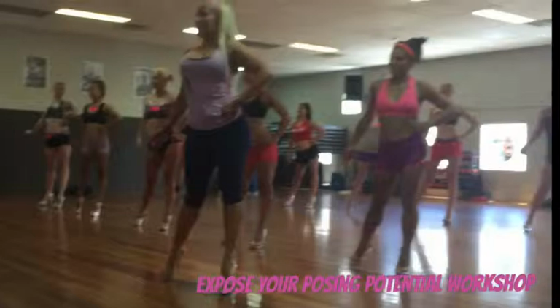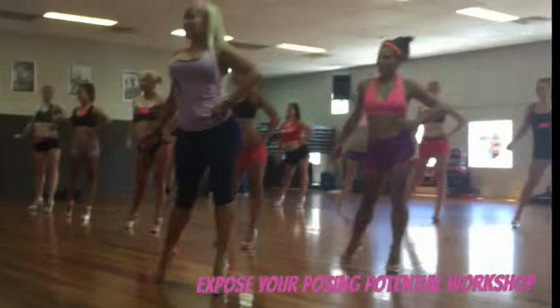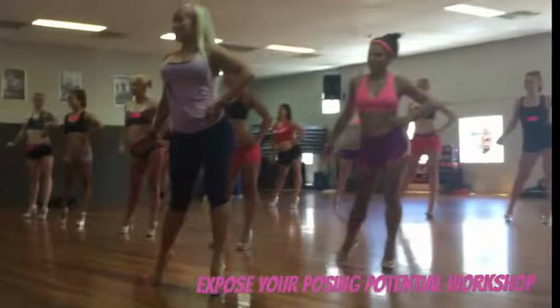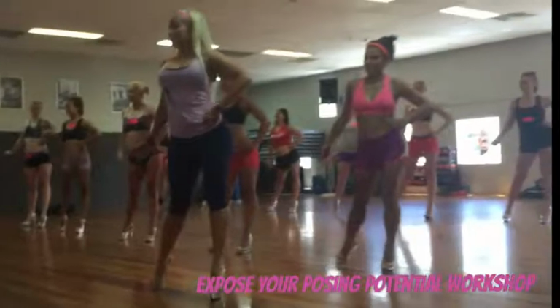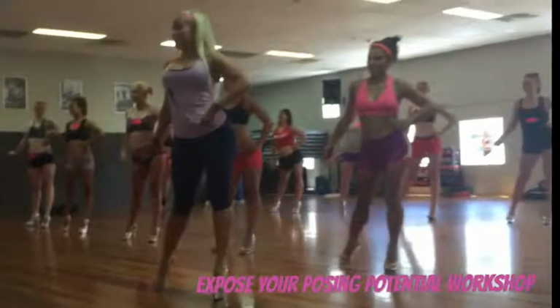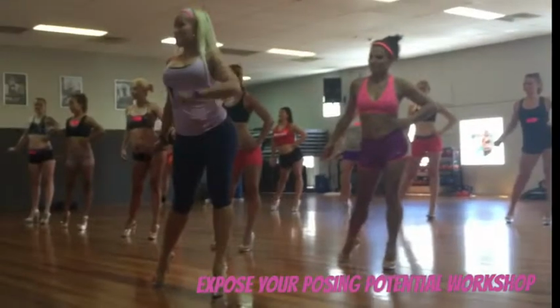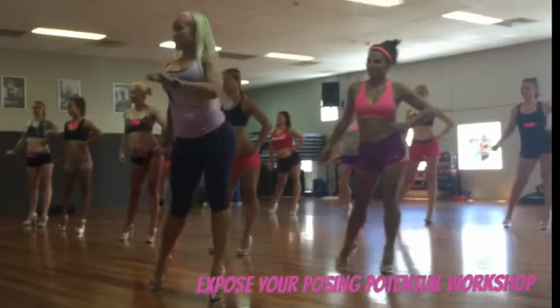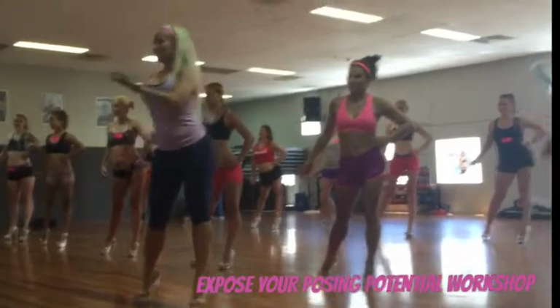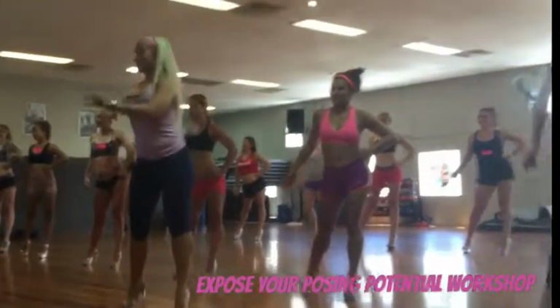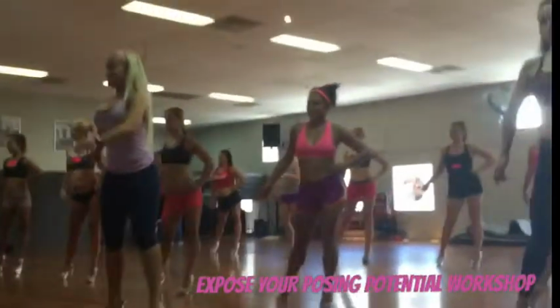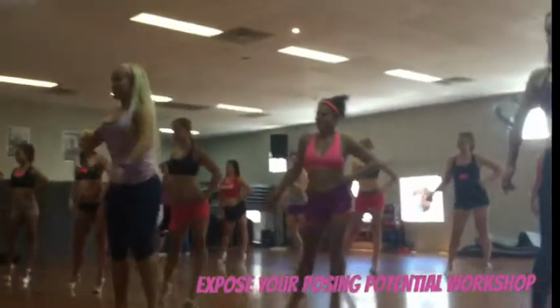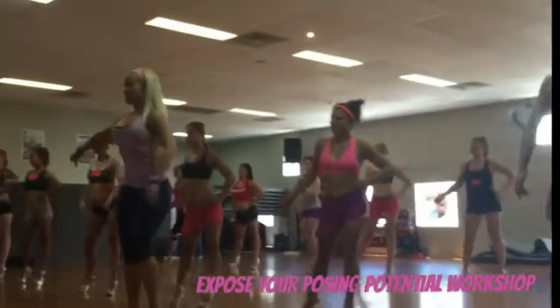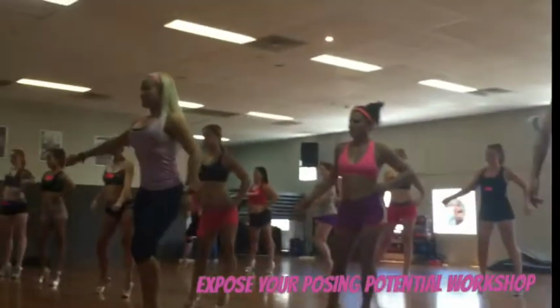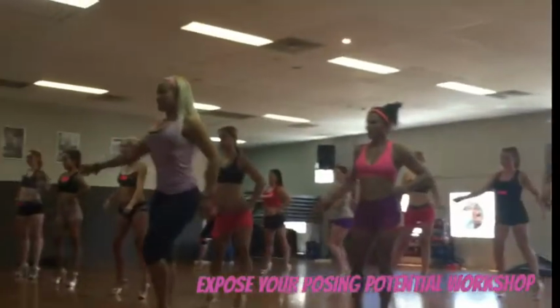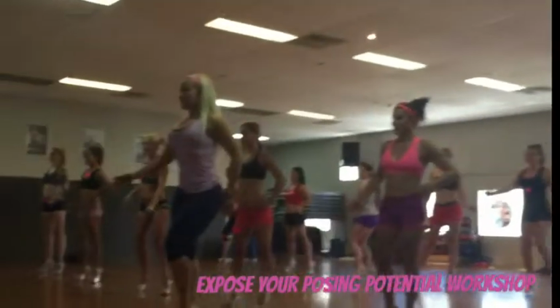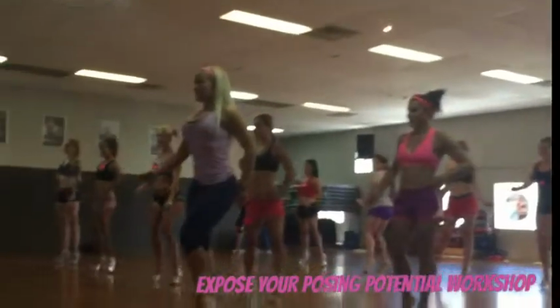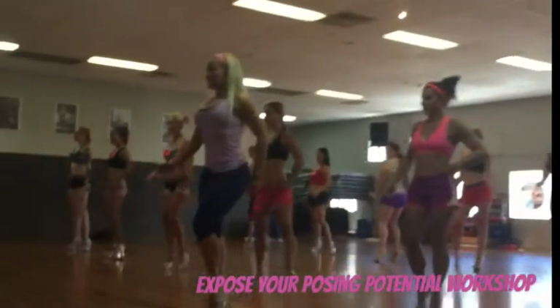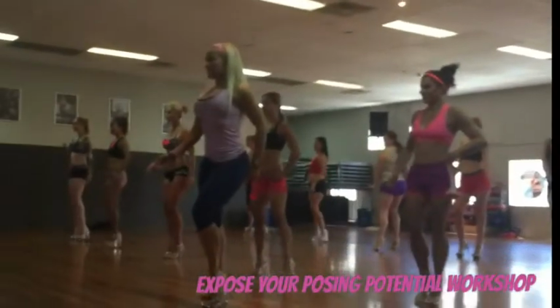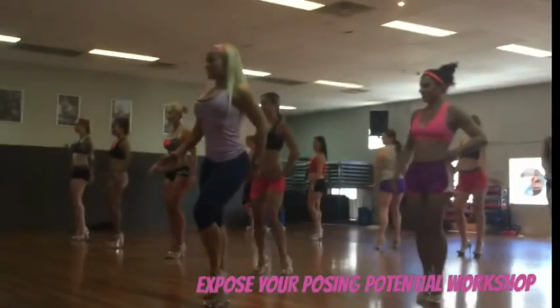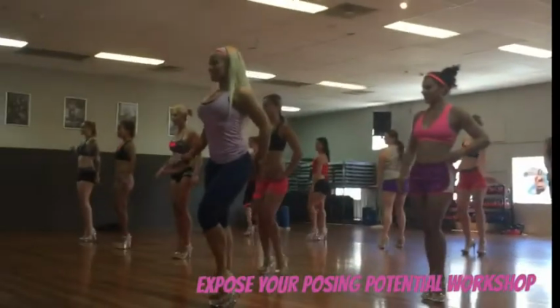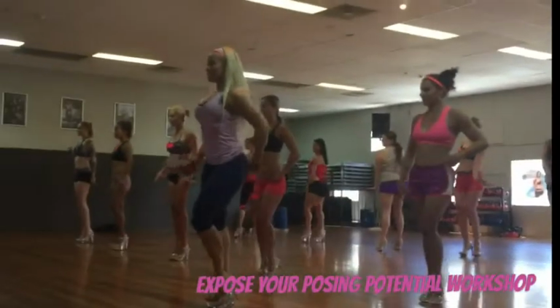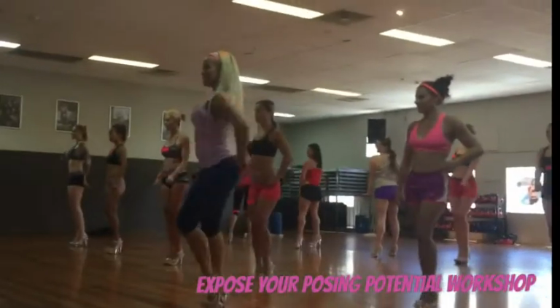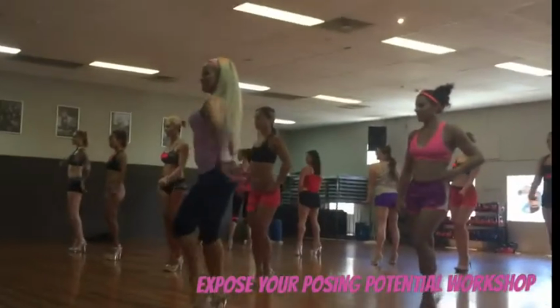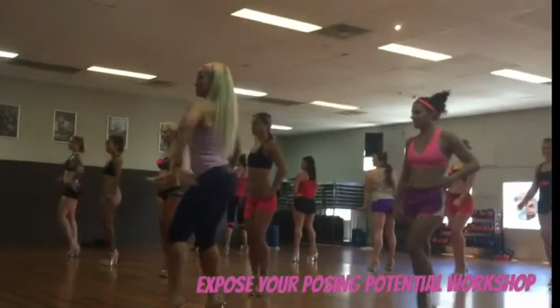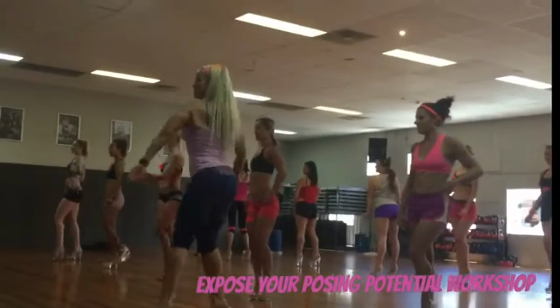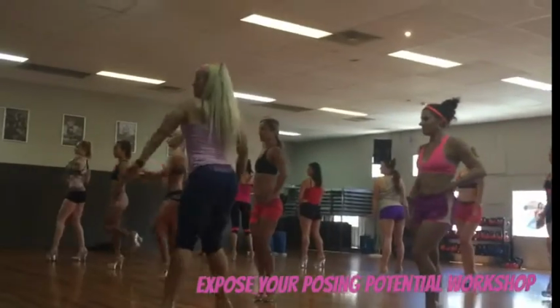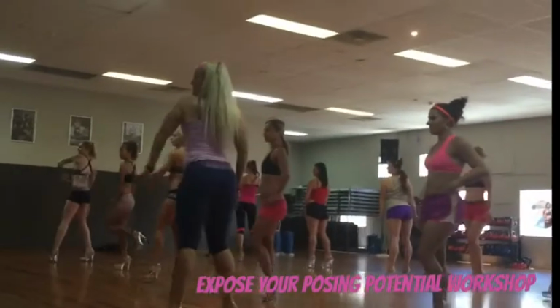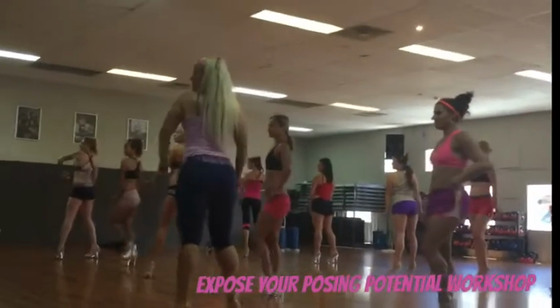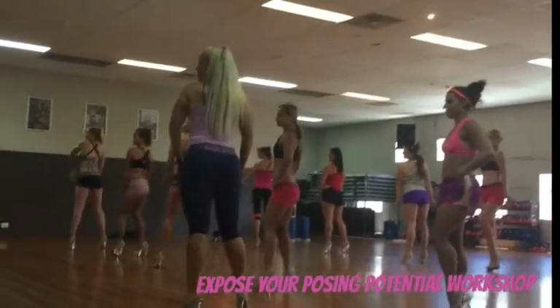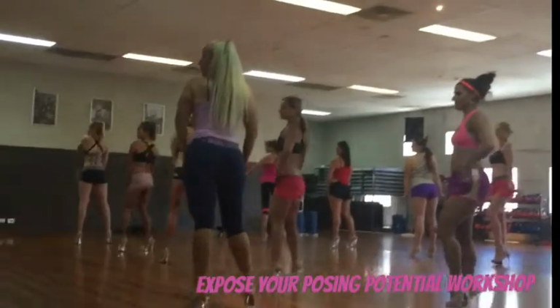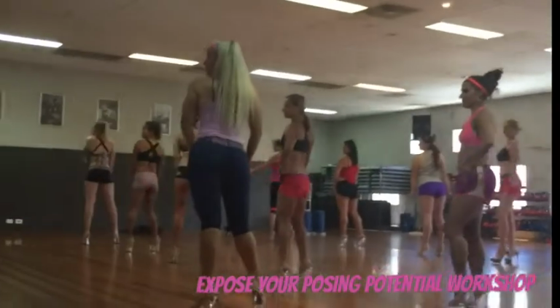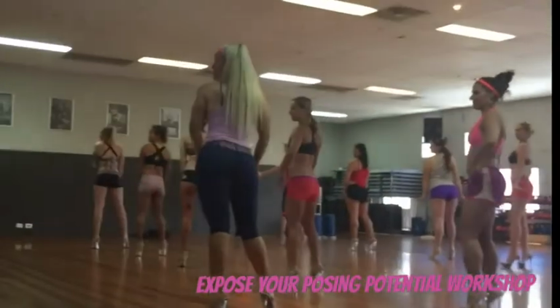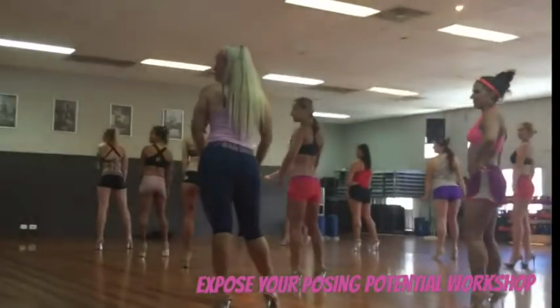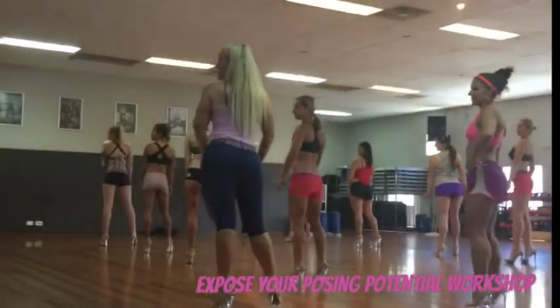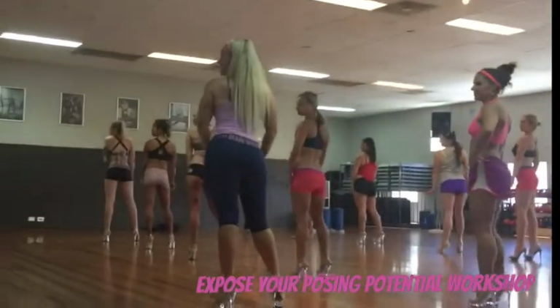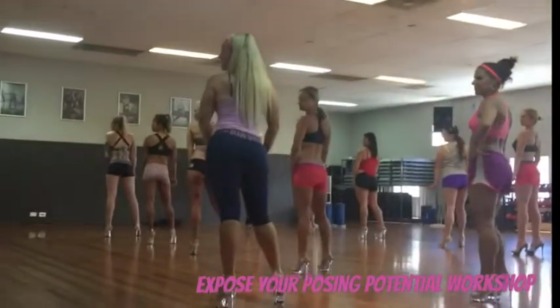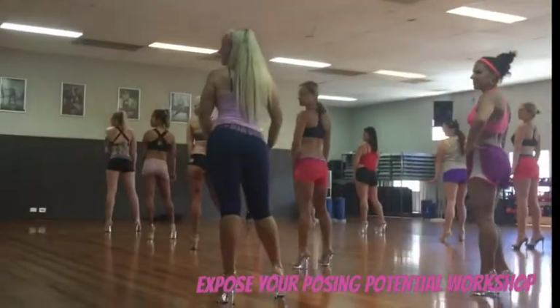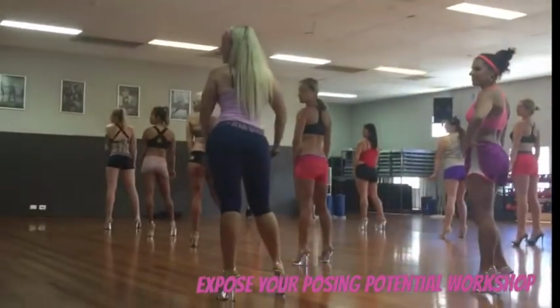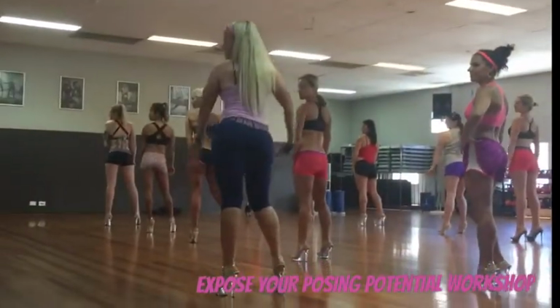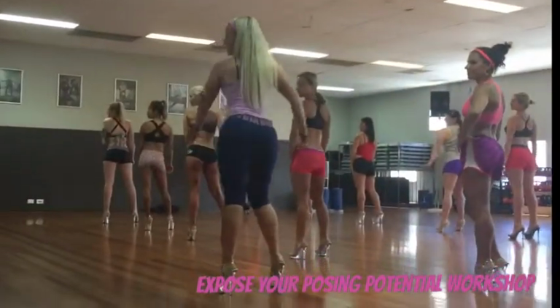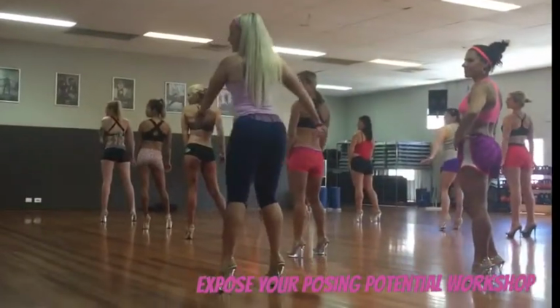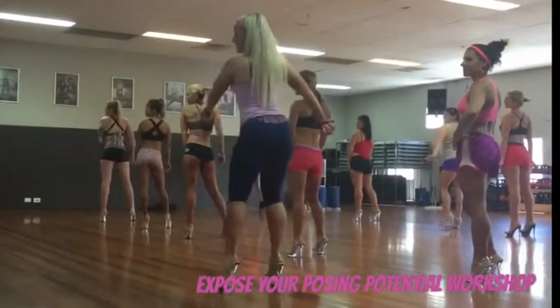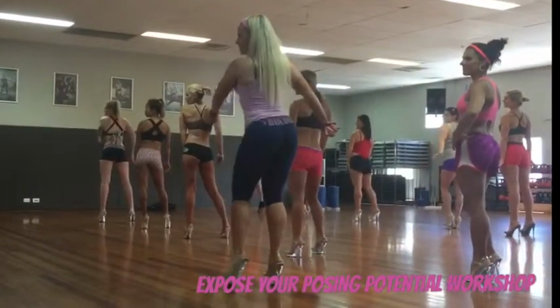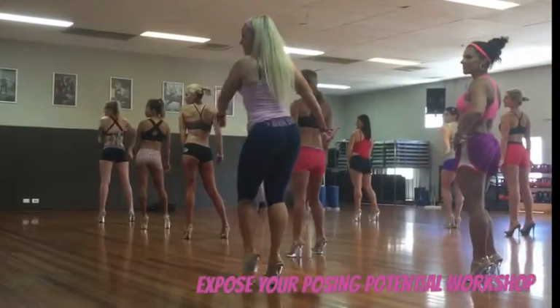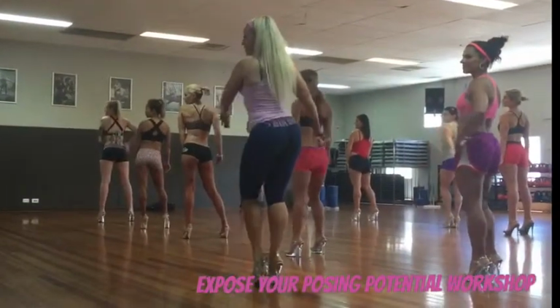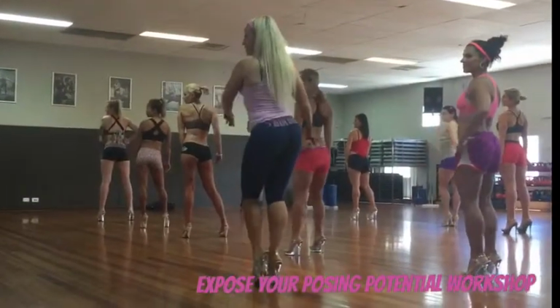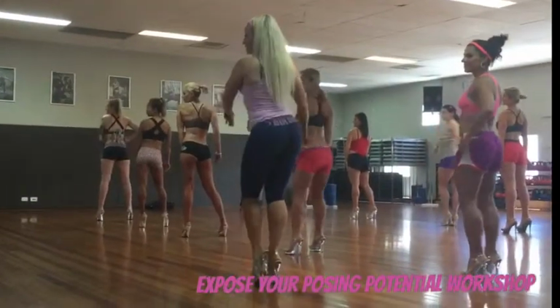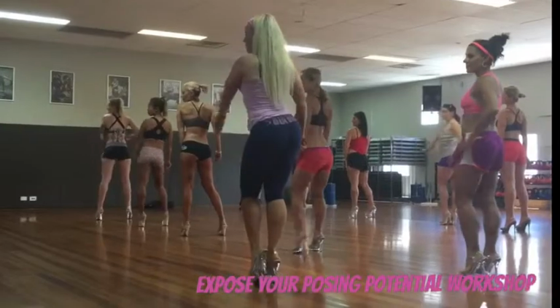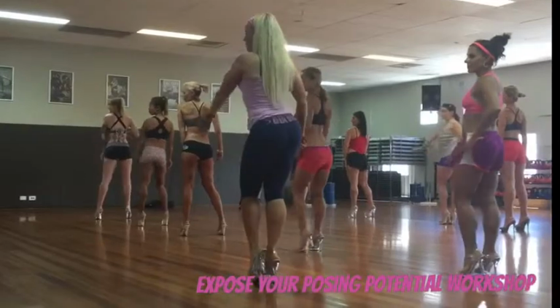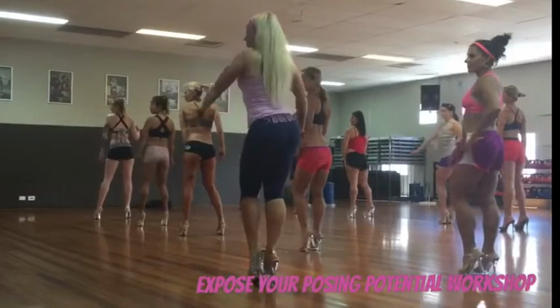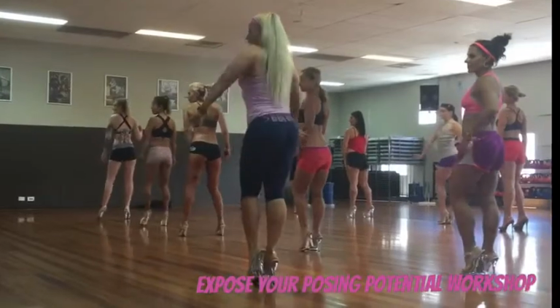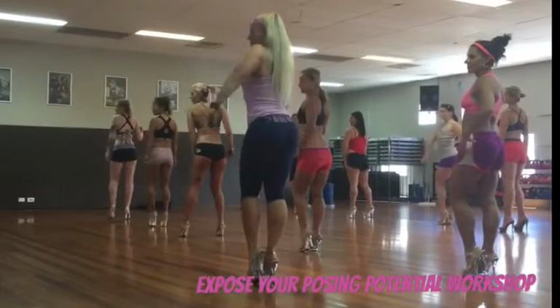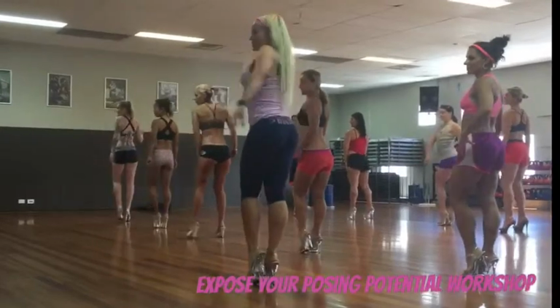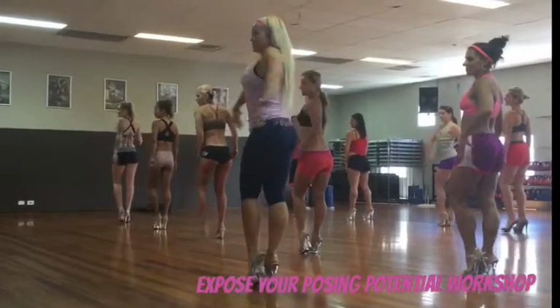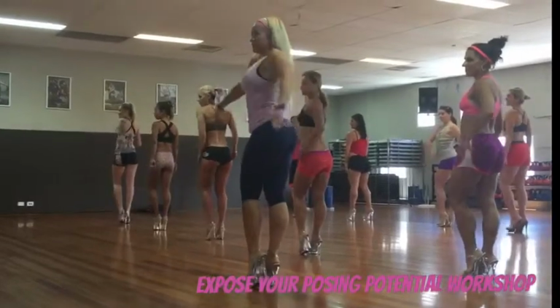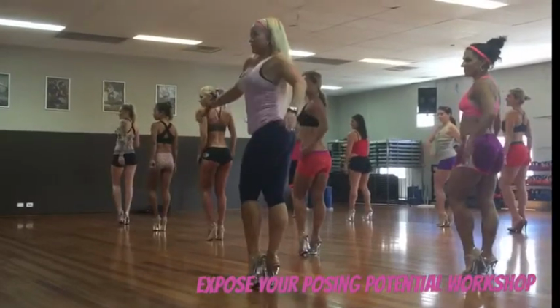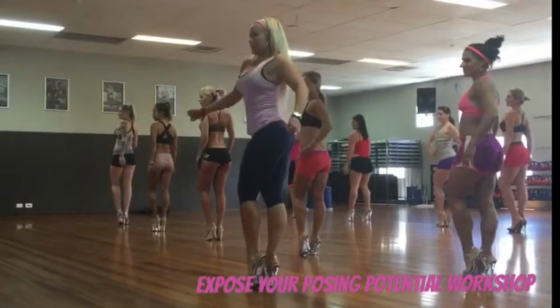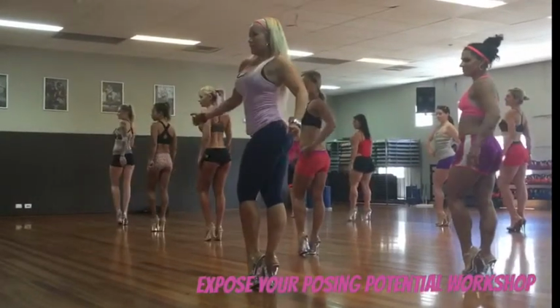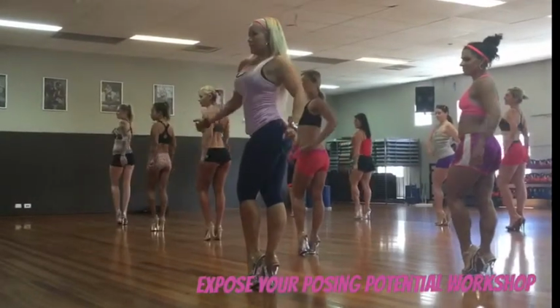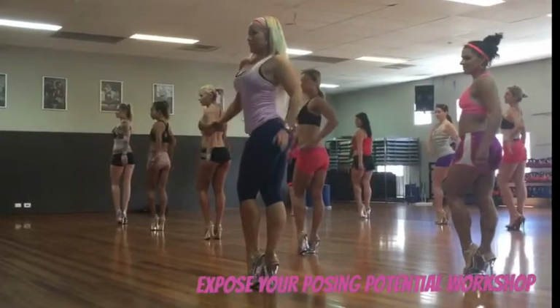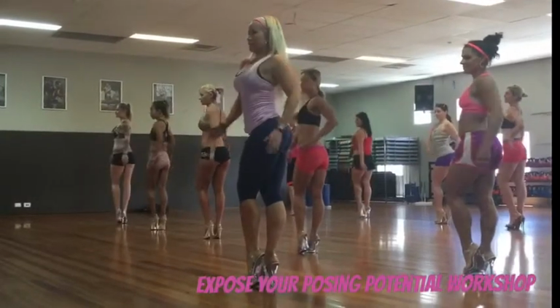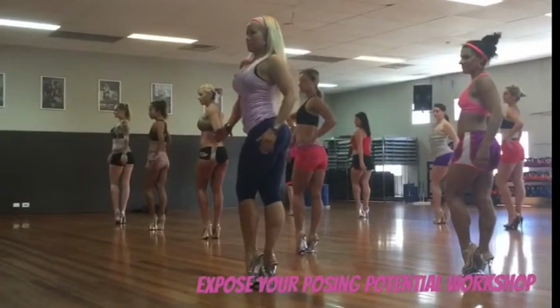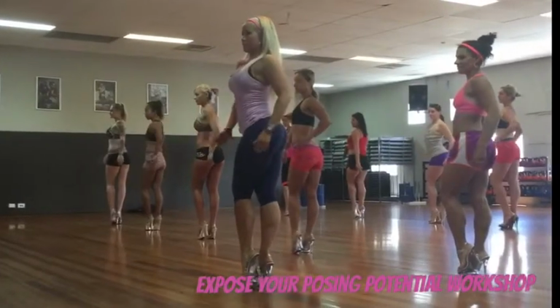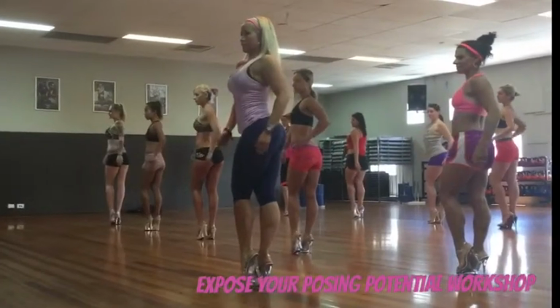Alright, side pose. Feet together, step forward, toes side by side, and shoulders.